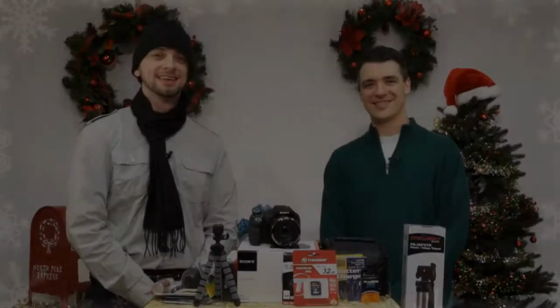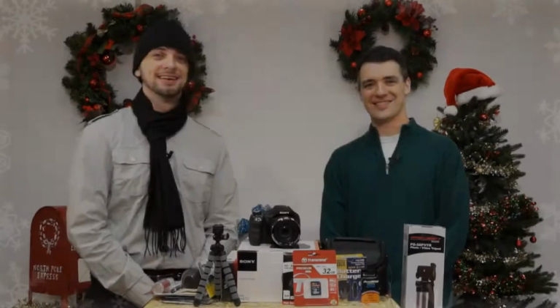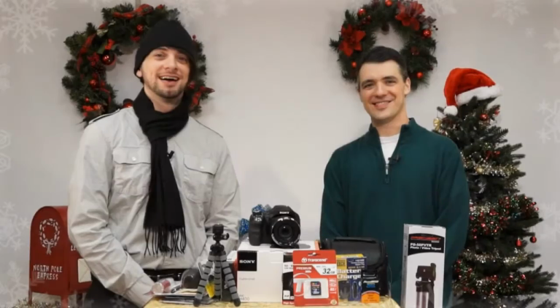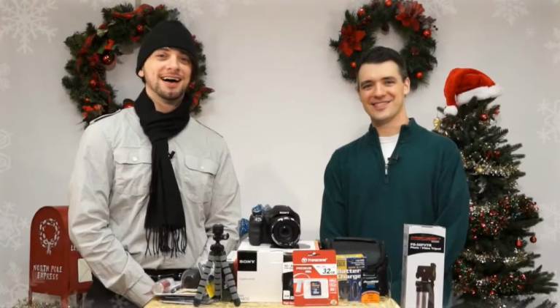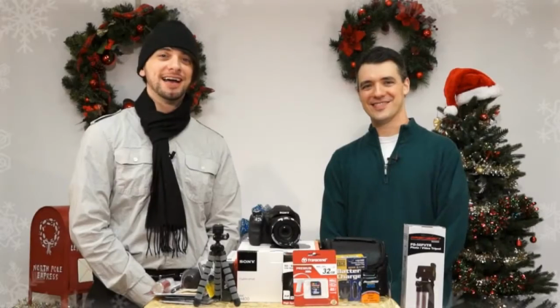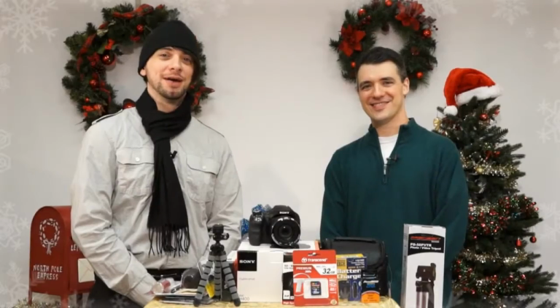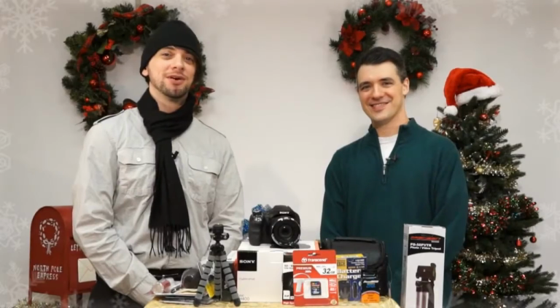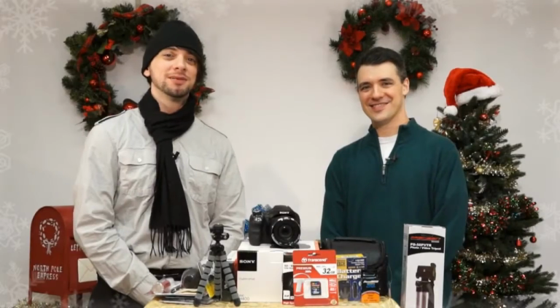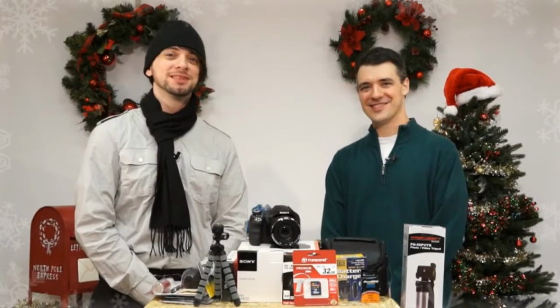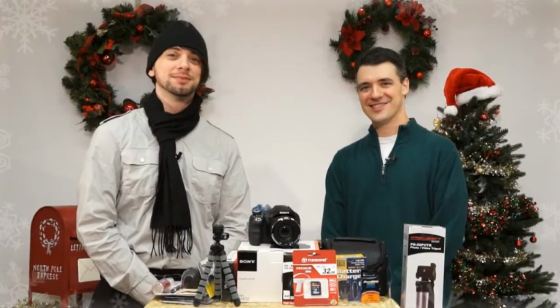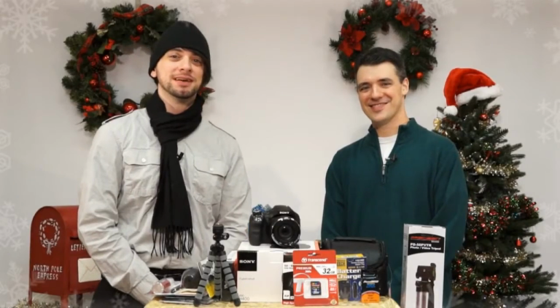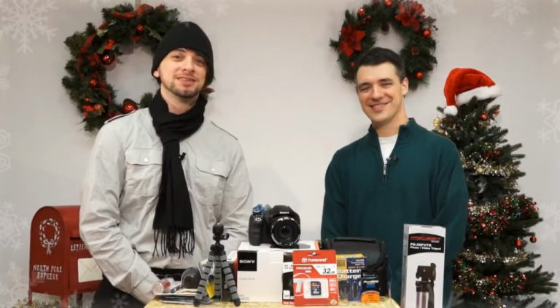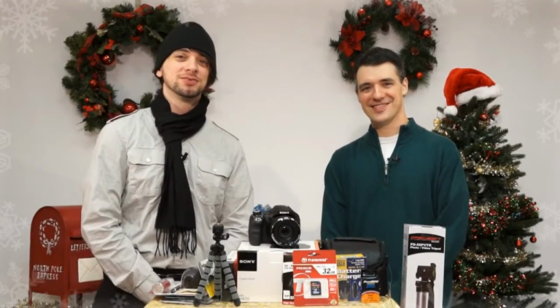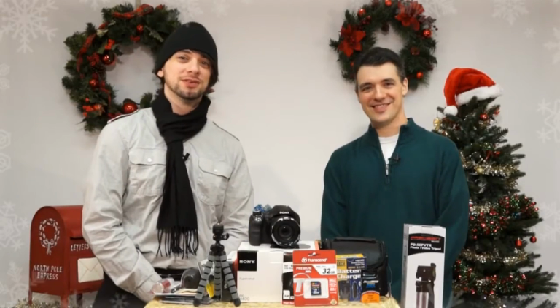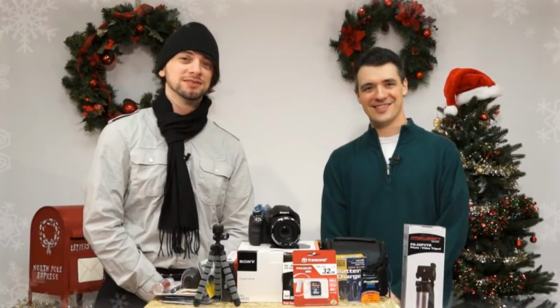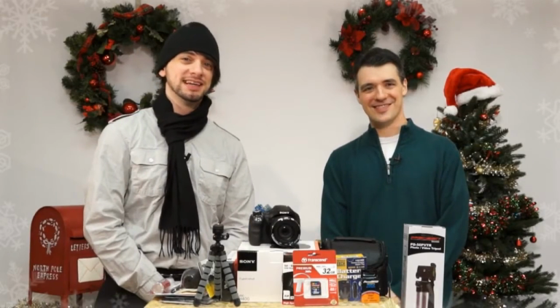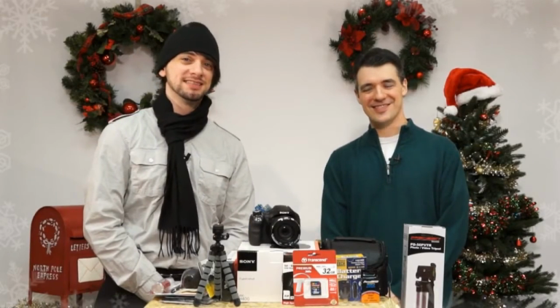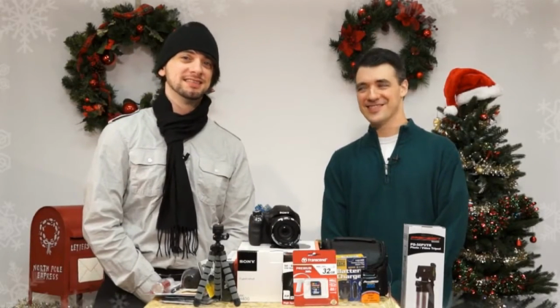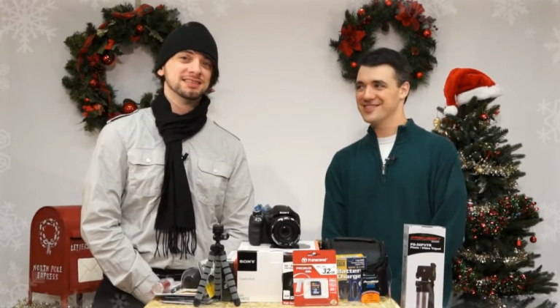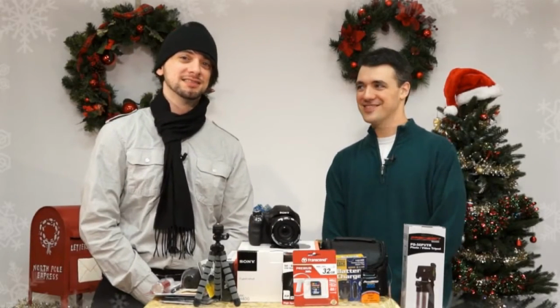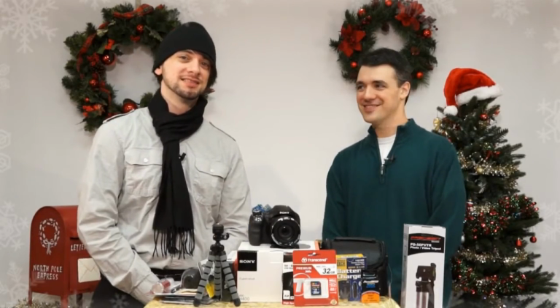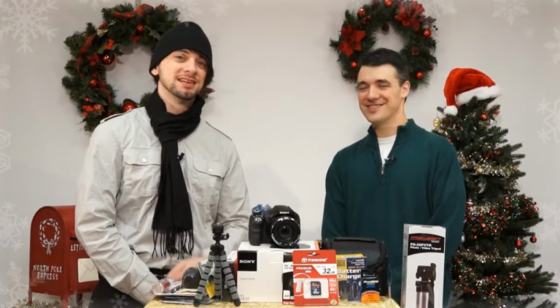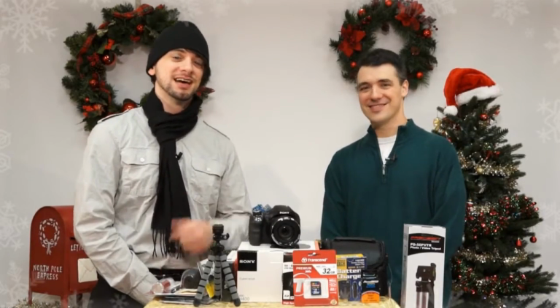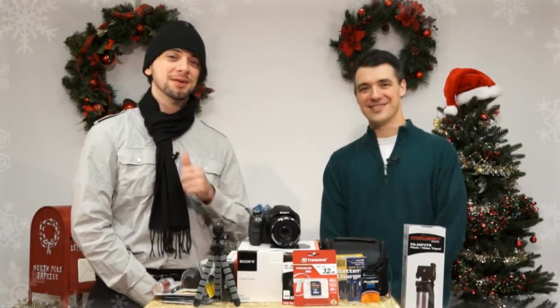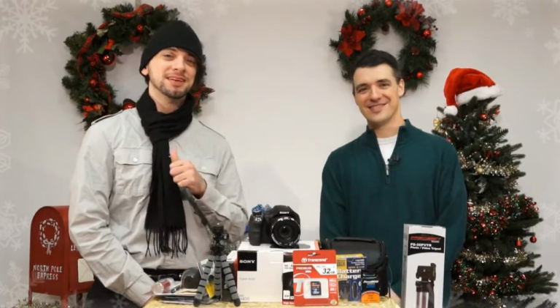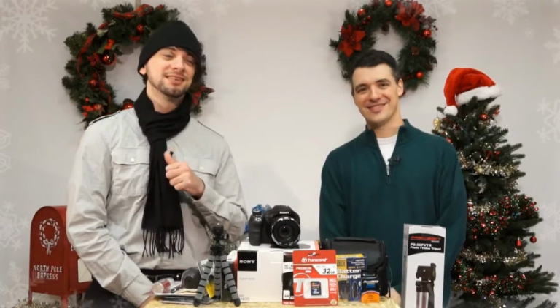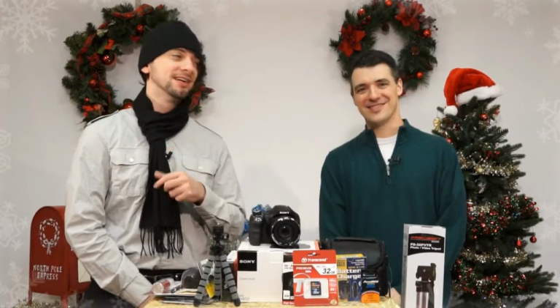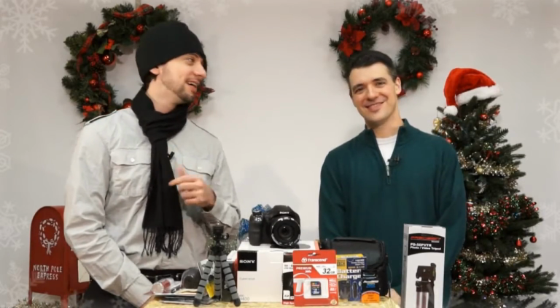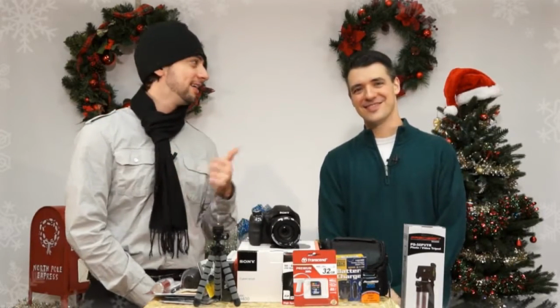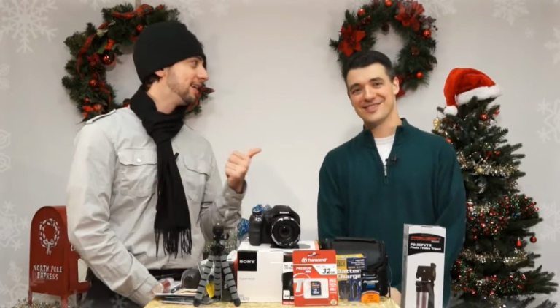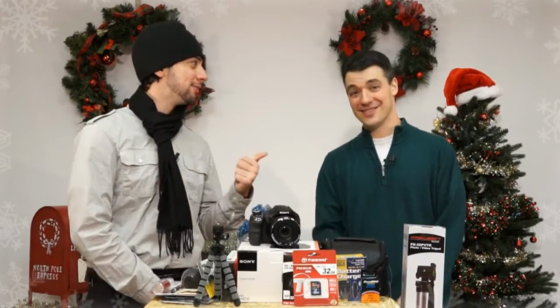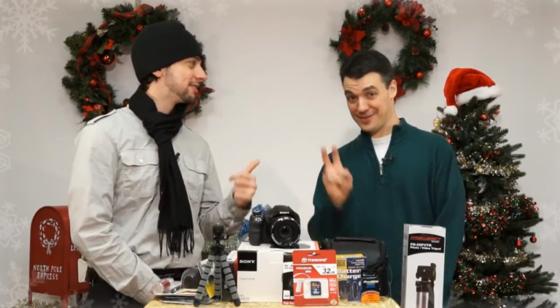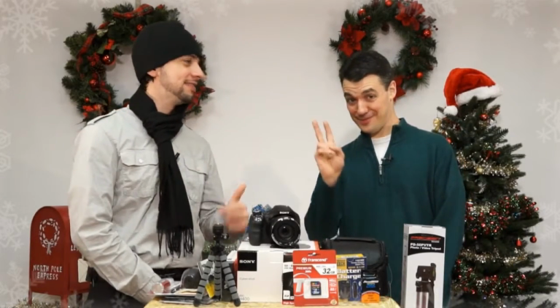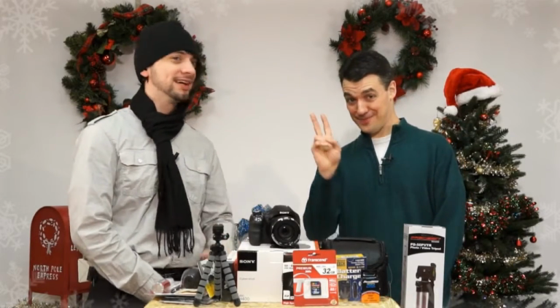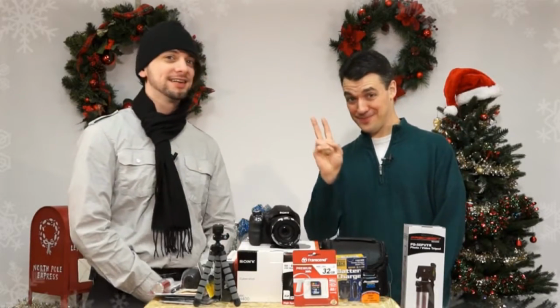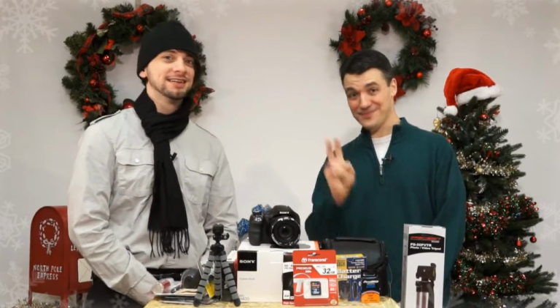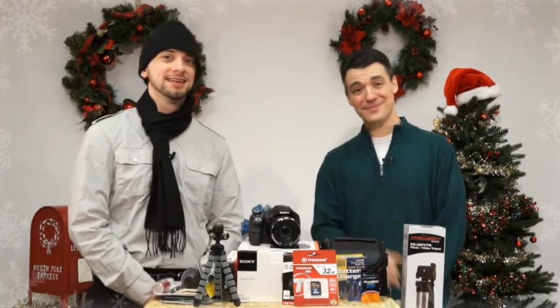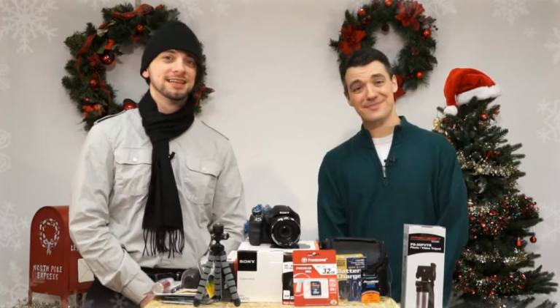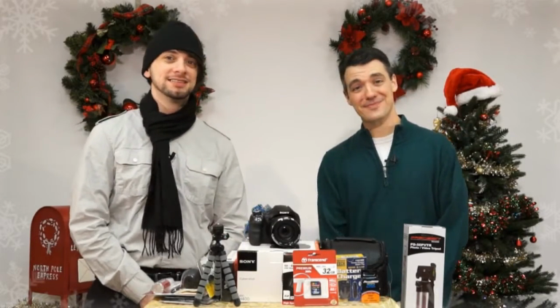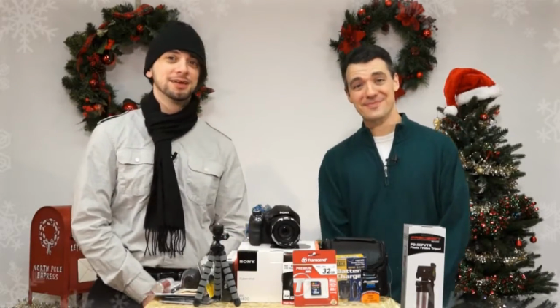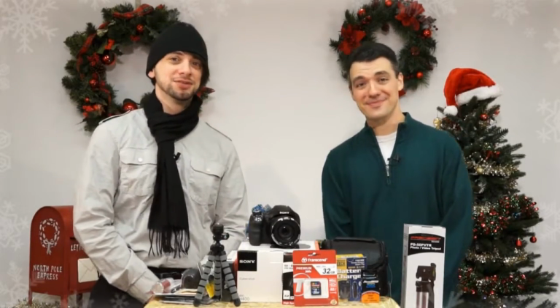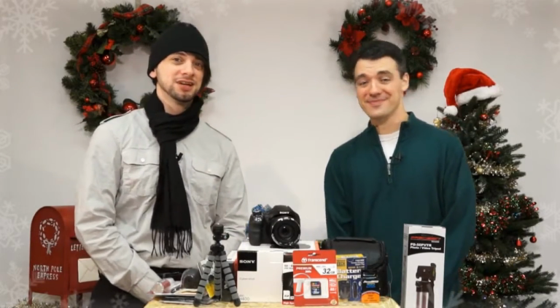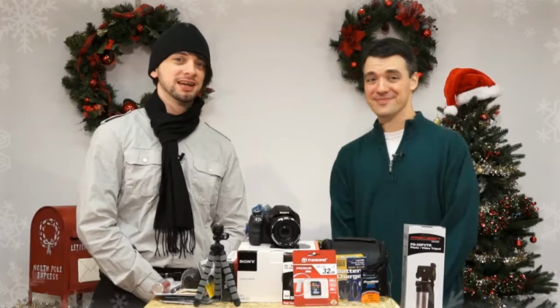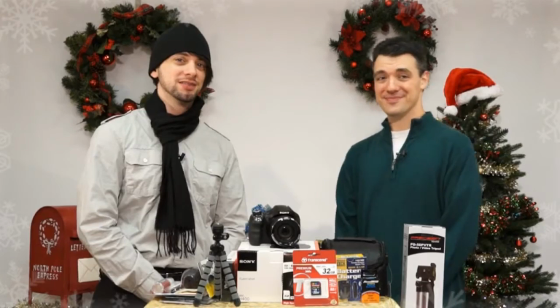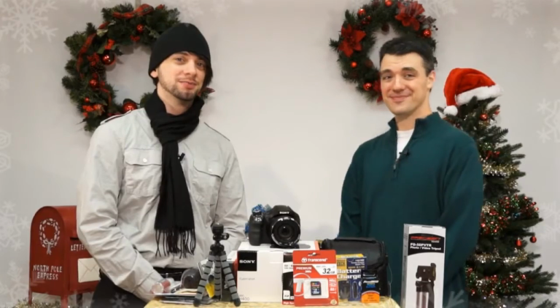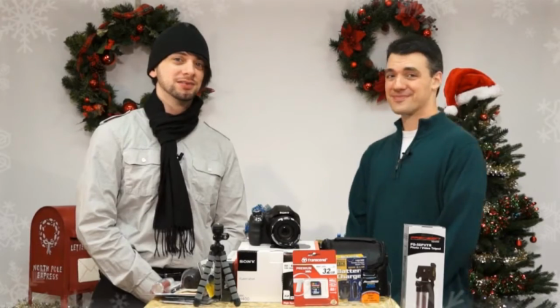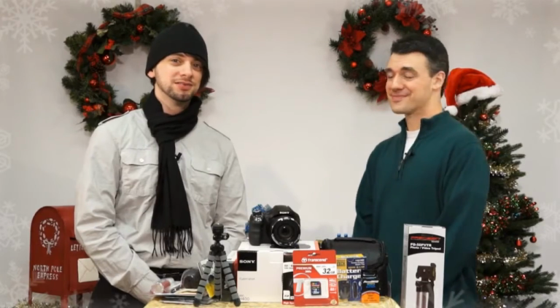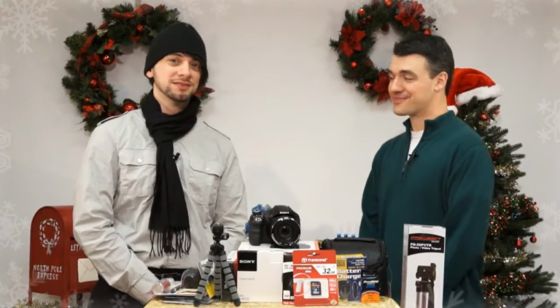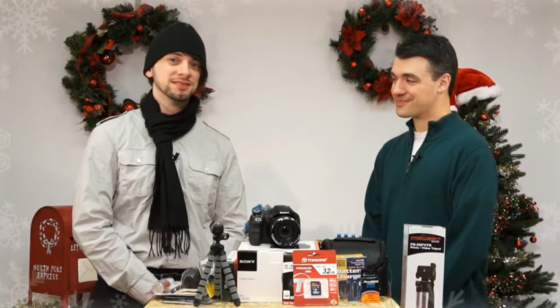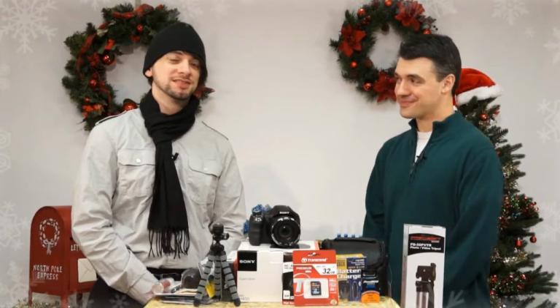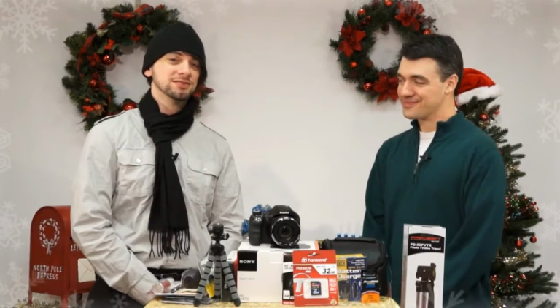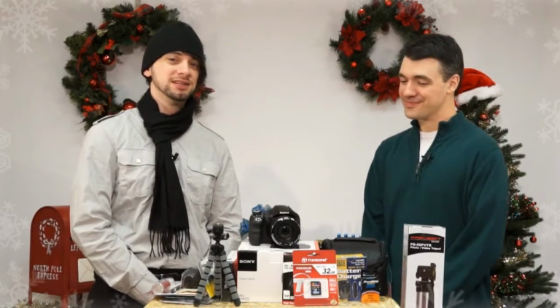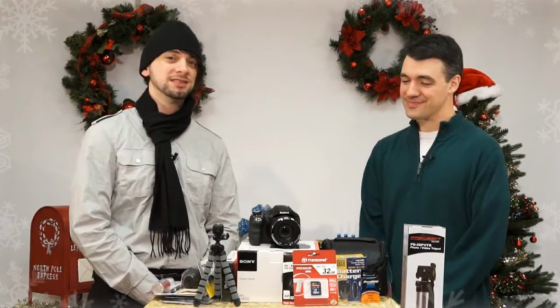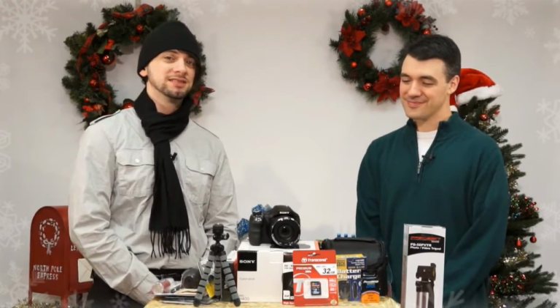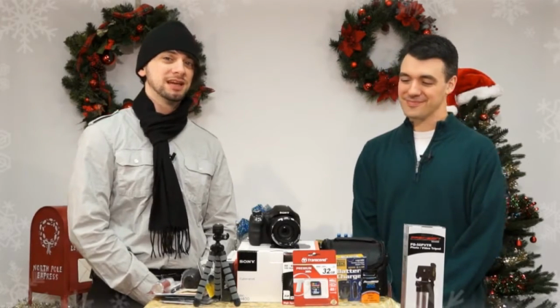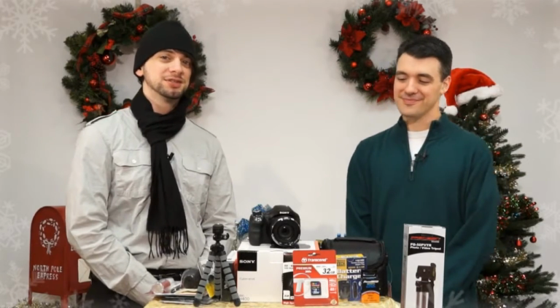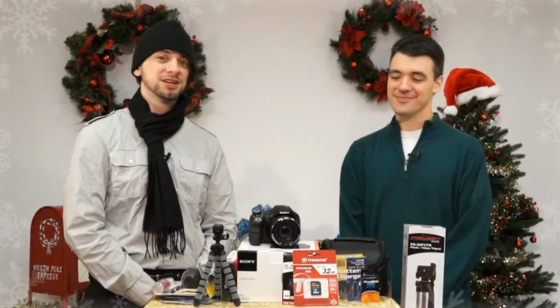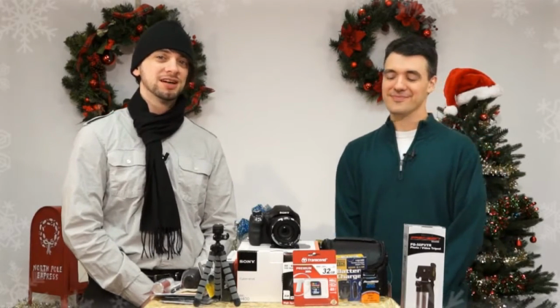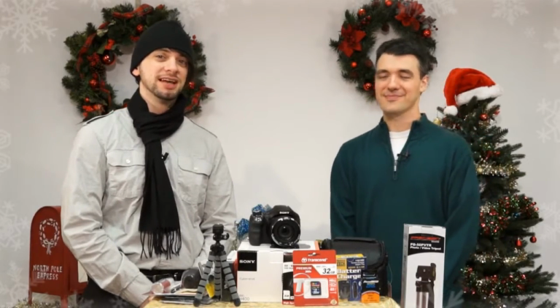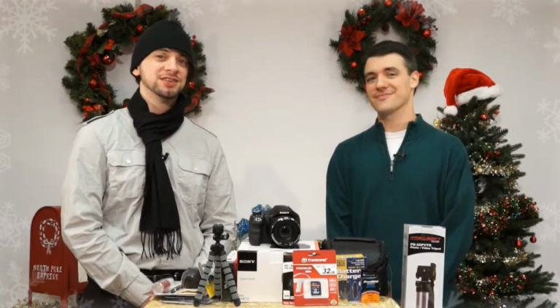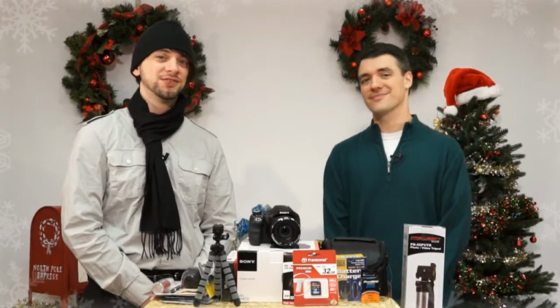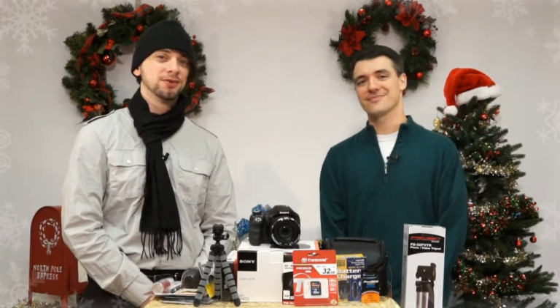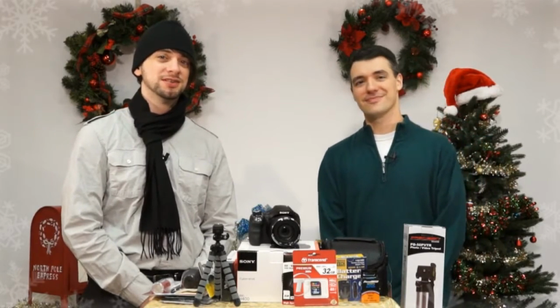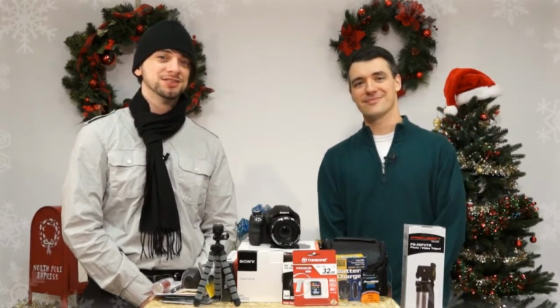Hi, and welcome to Cometa's 12 Days of Deals. I'm Nikolai, here with Nick, and today we're checking out the bundle of the Sony Cybershot H400.